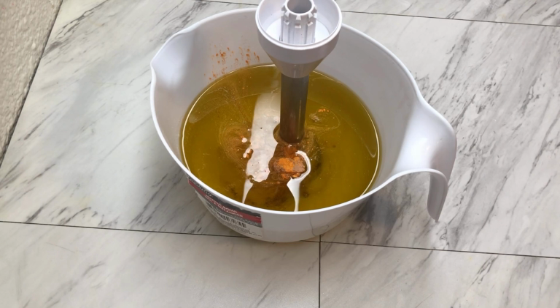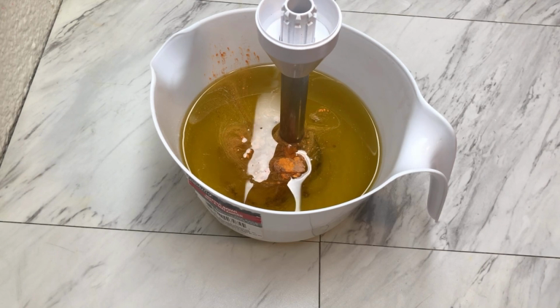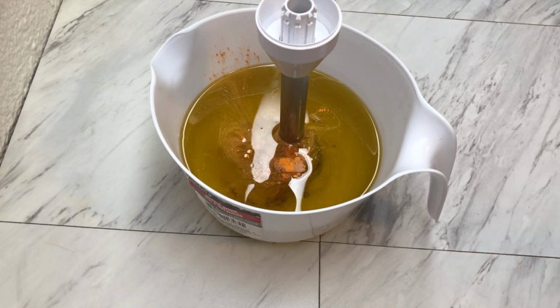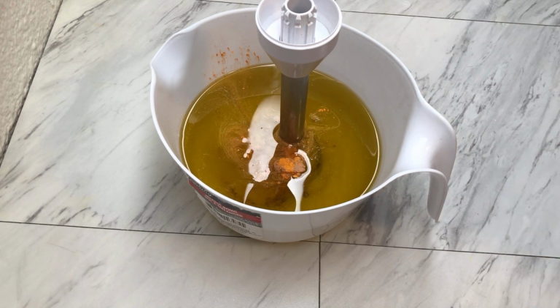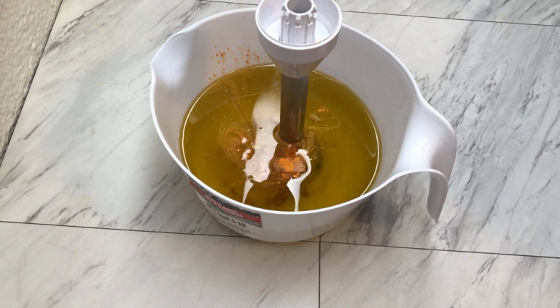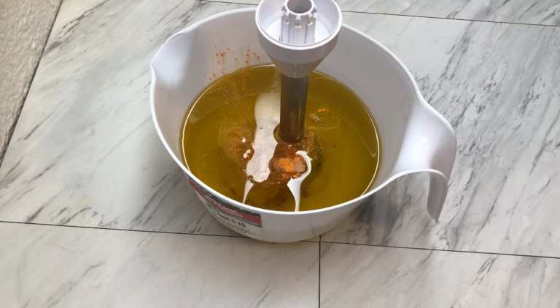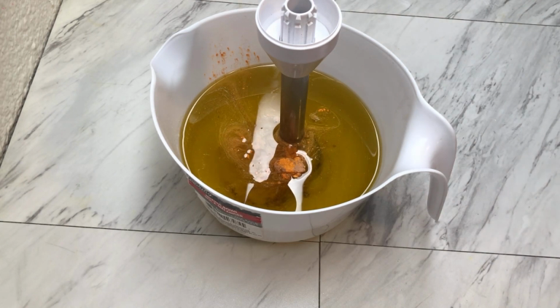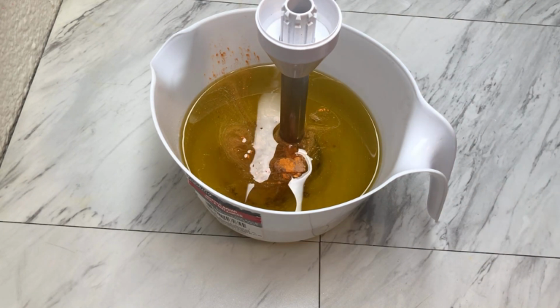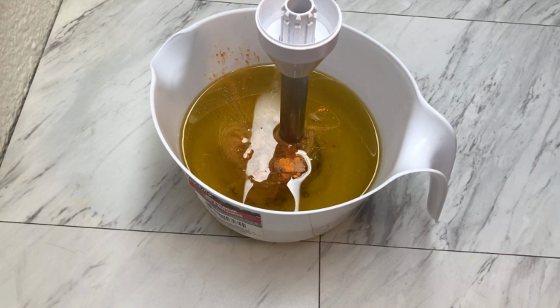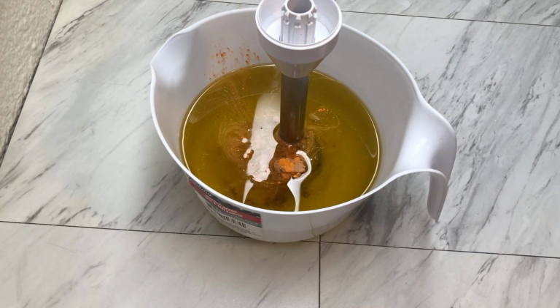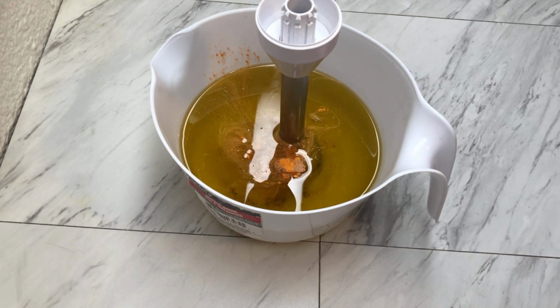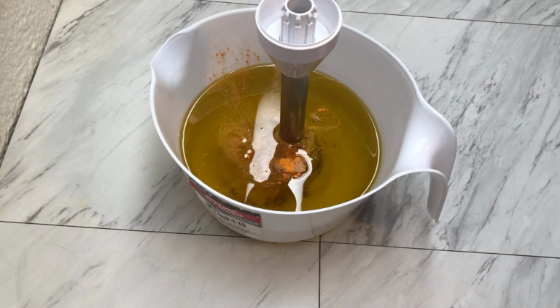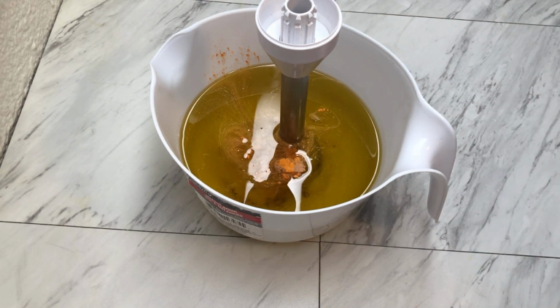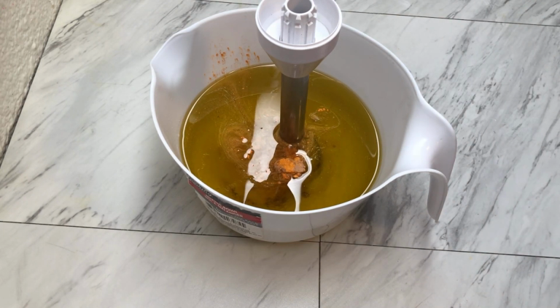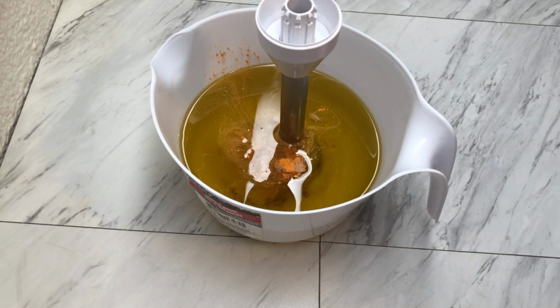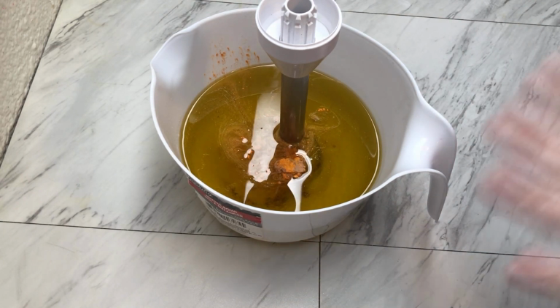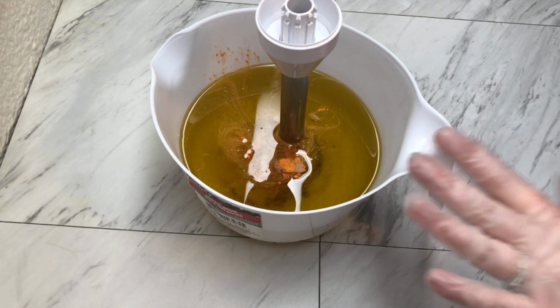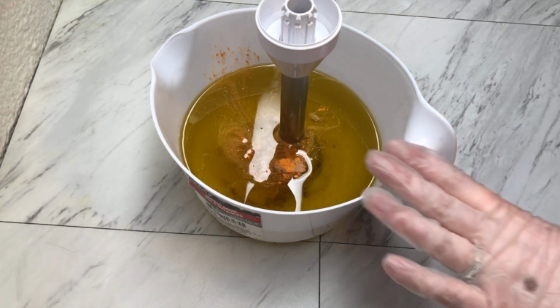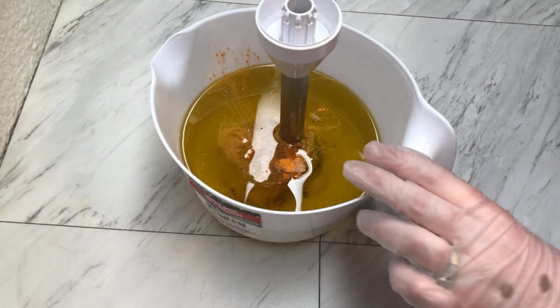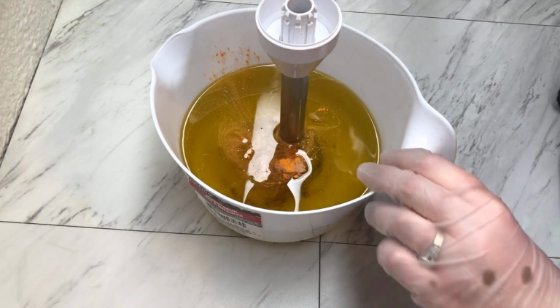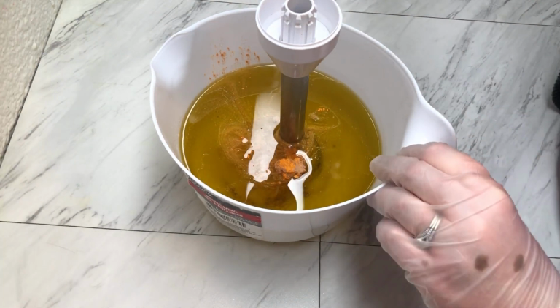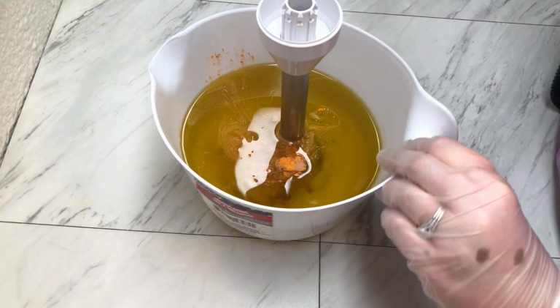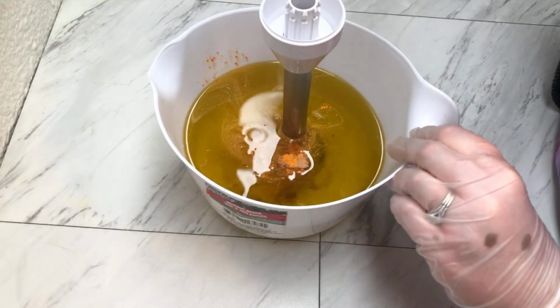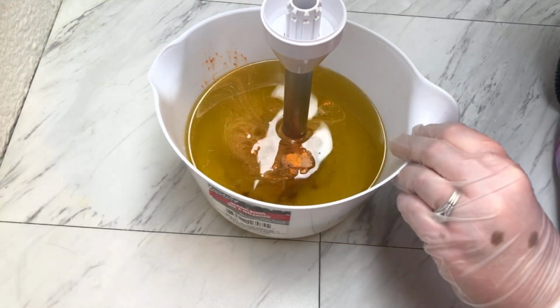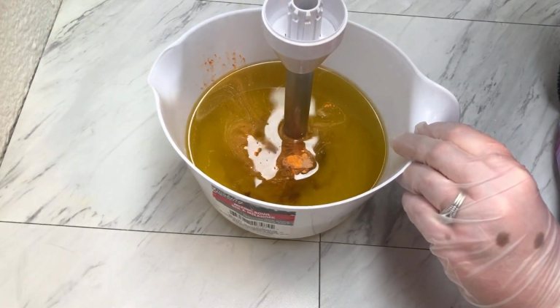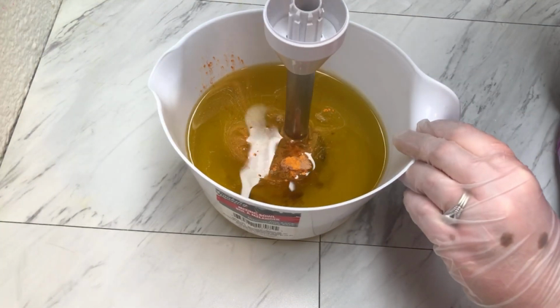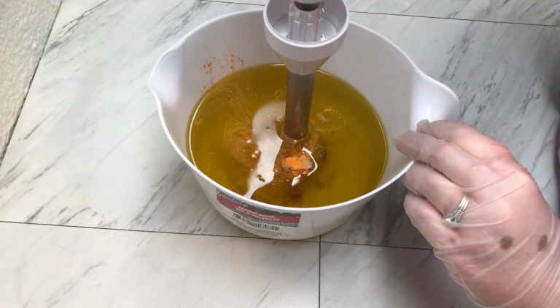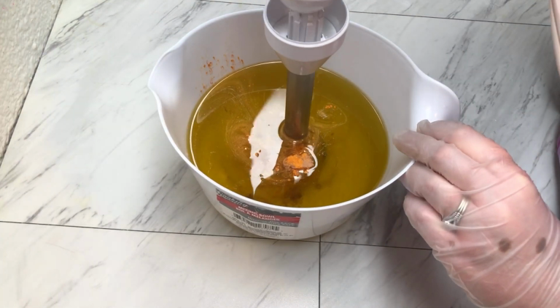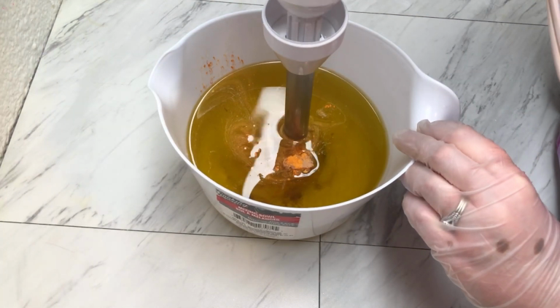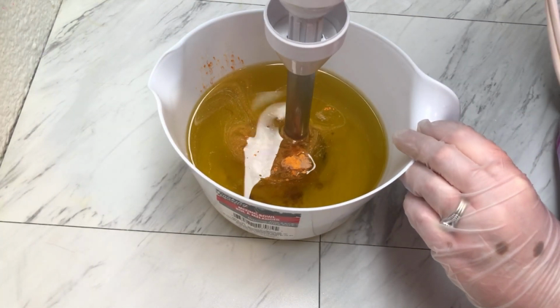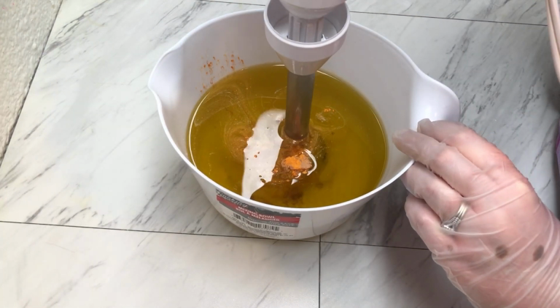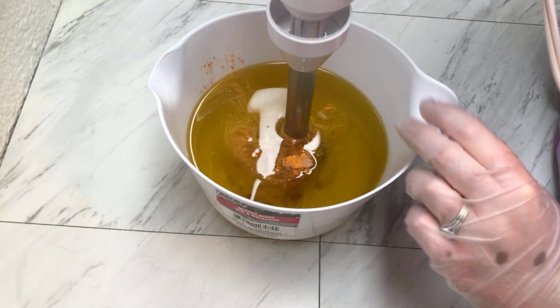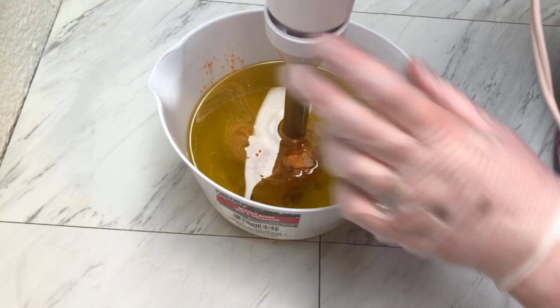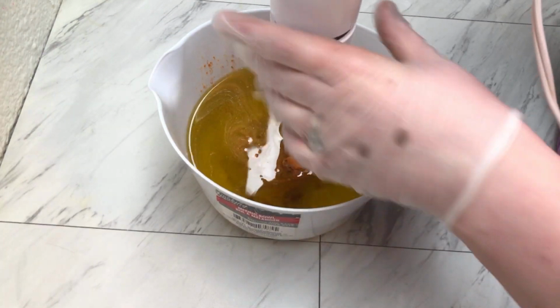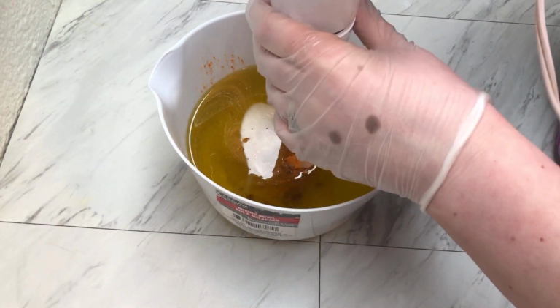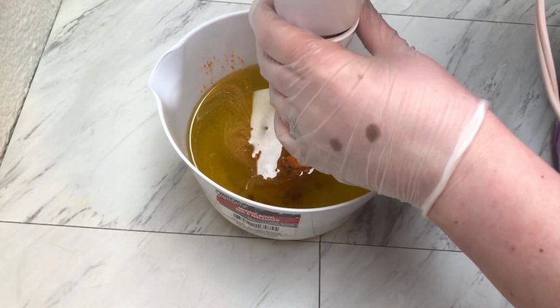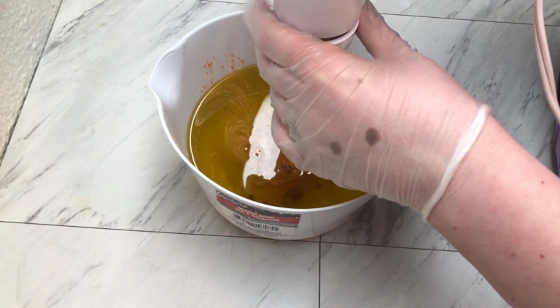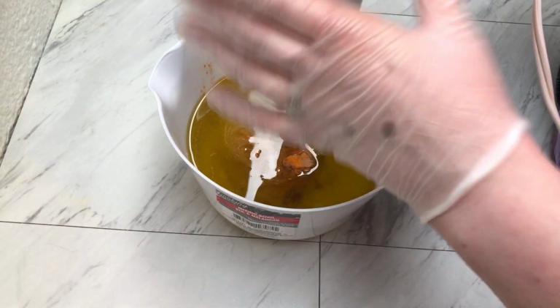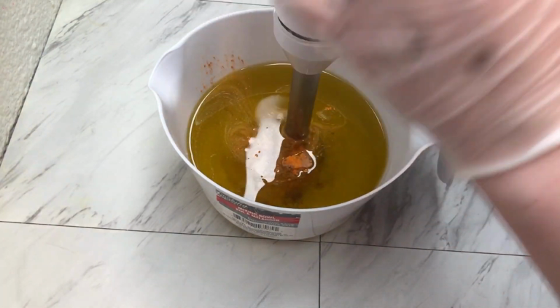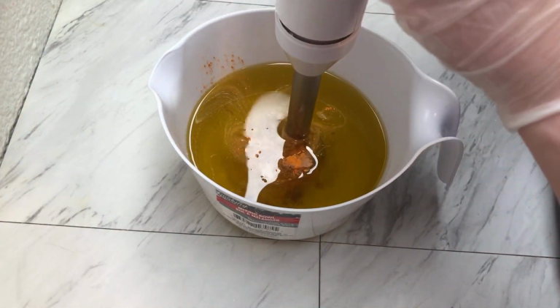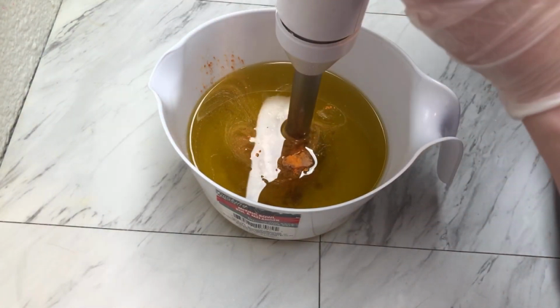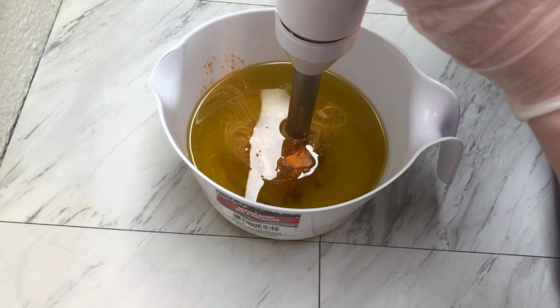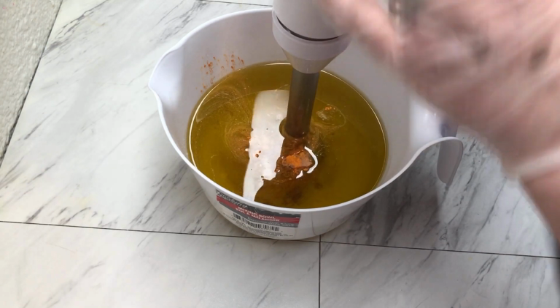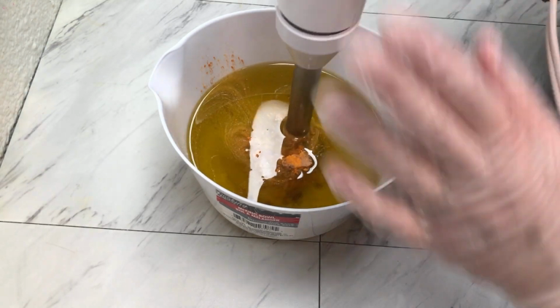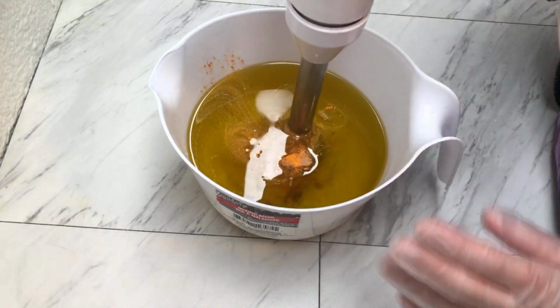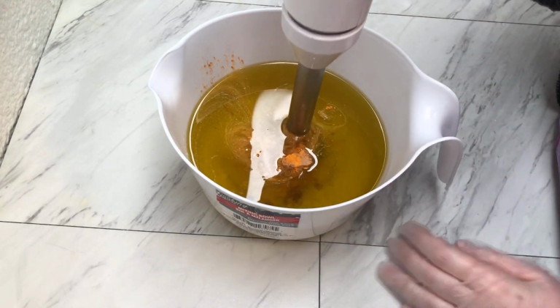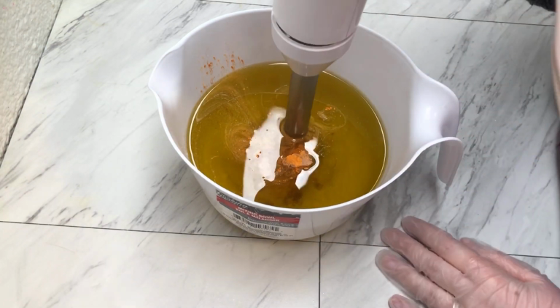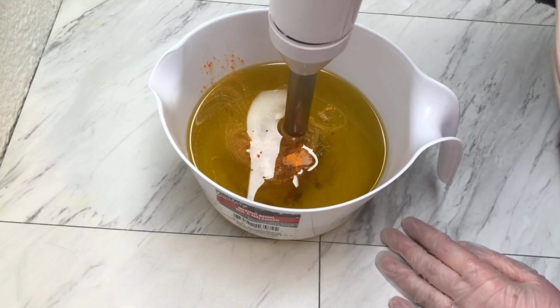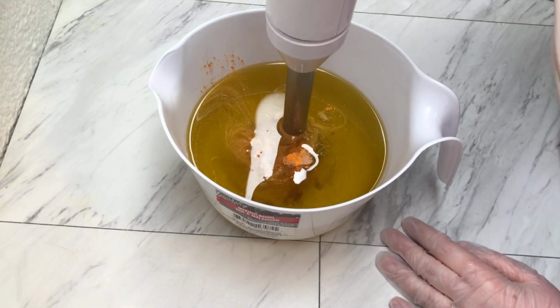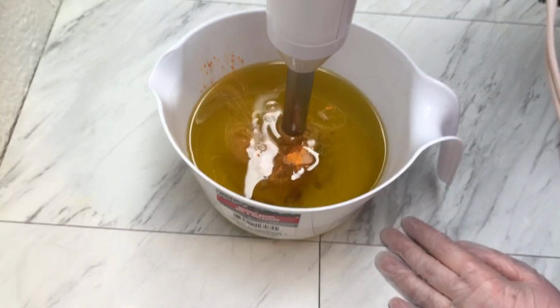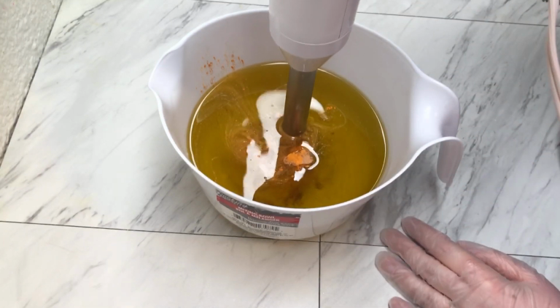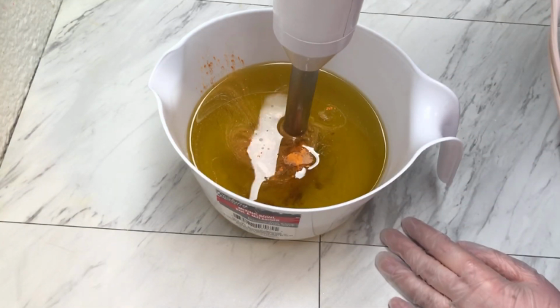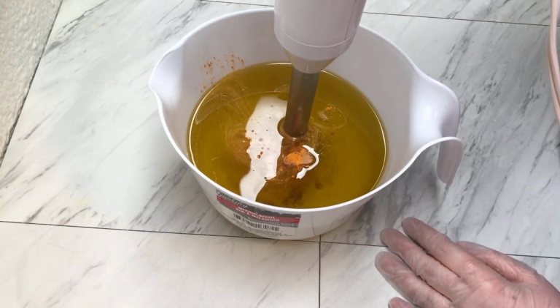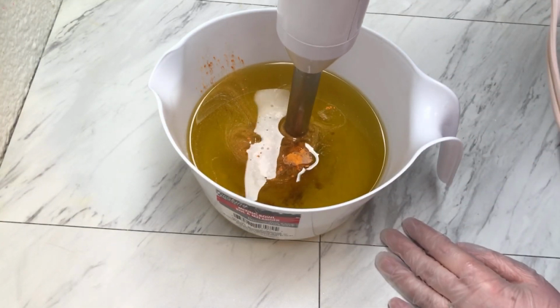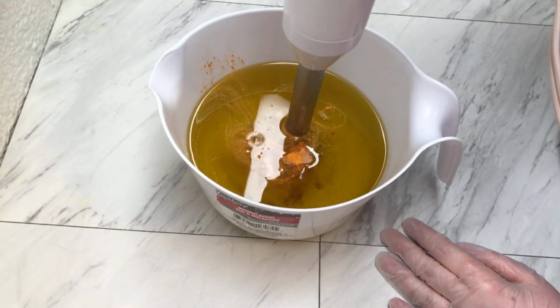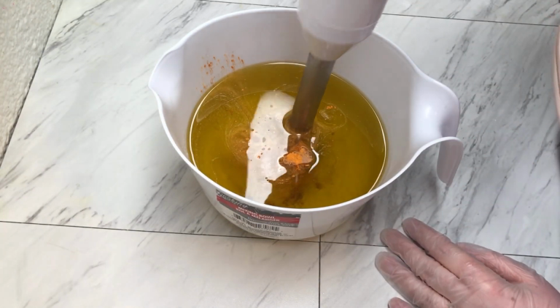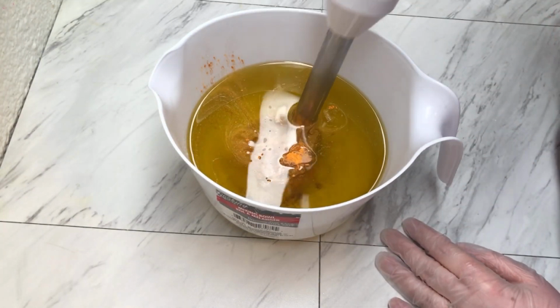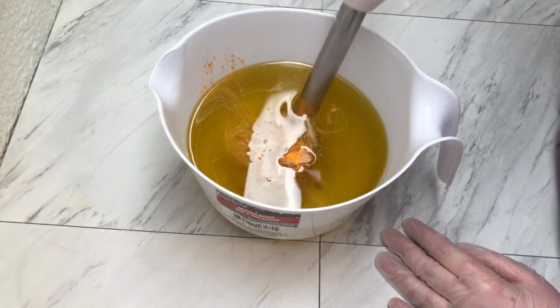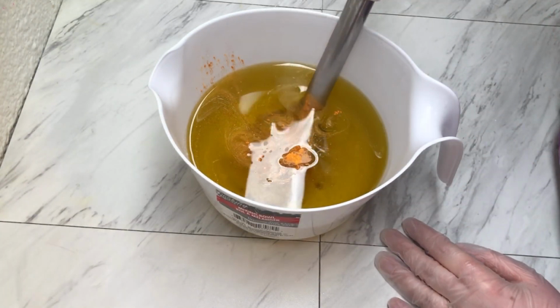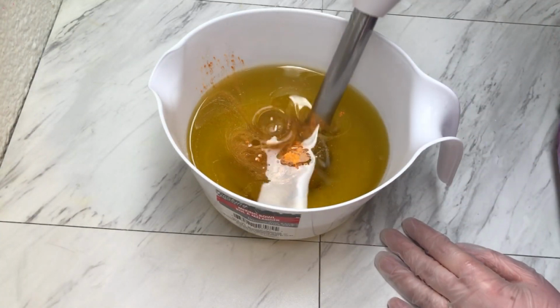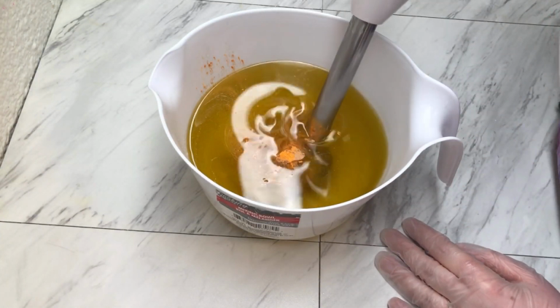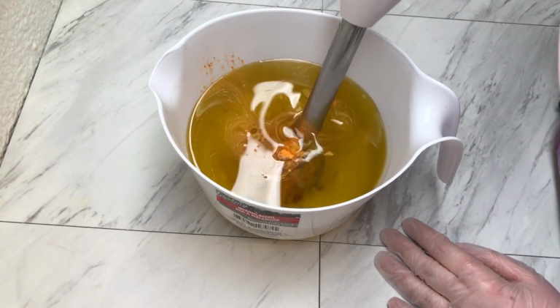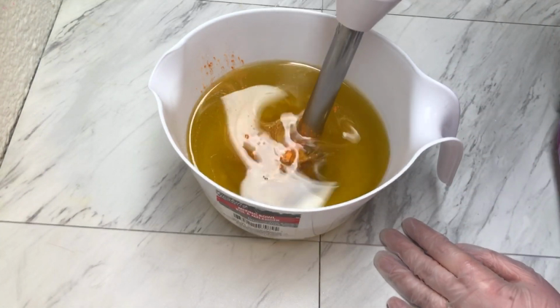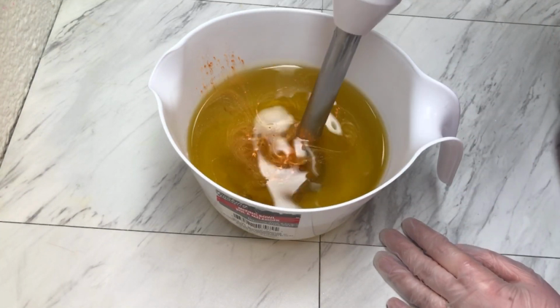So let's go ahead and get our colorants mixed up and our additives and then we'll add in our lye water and make these soaps.